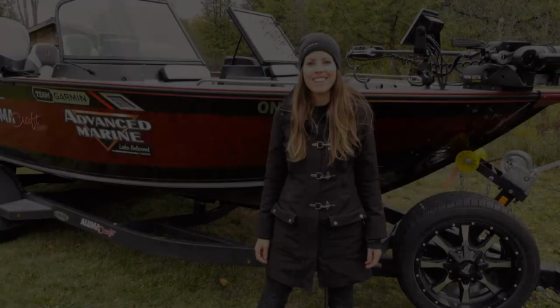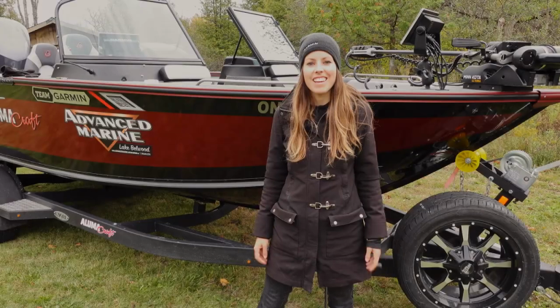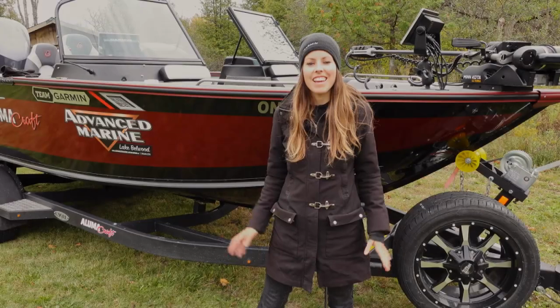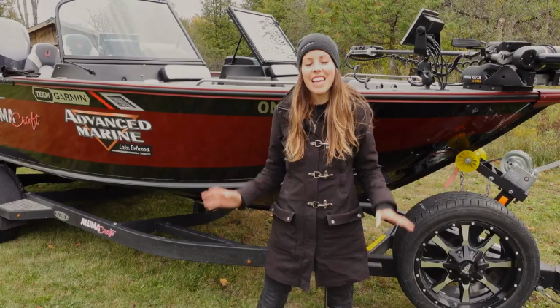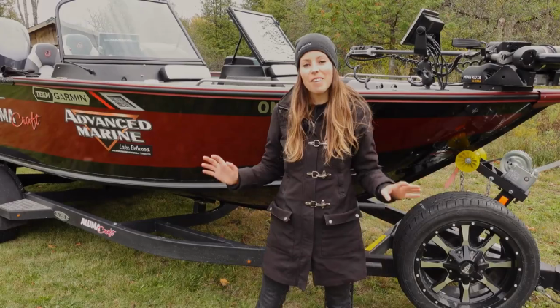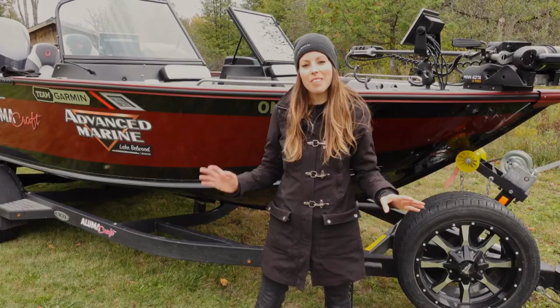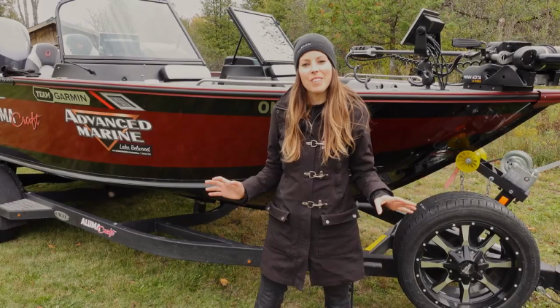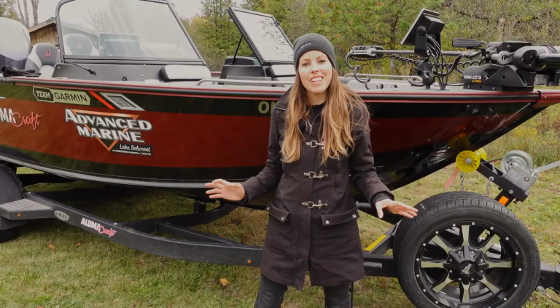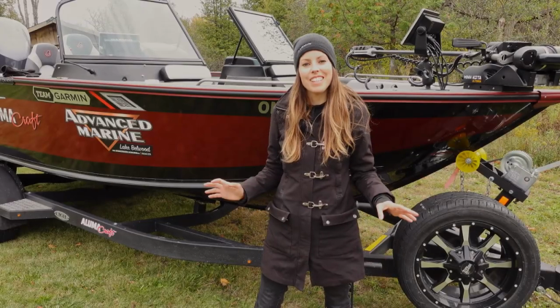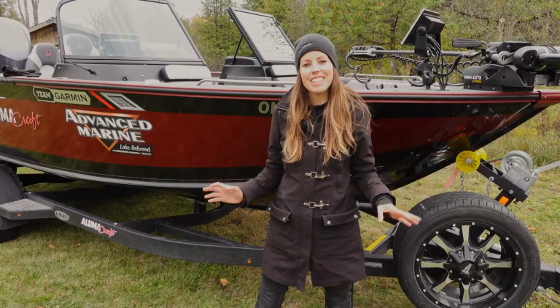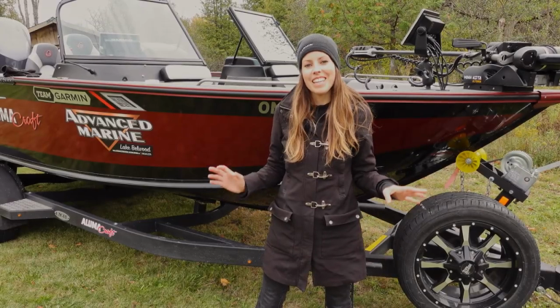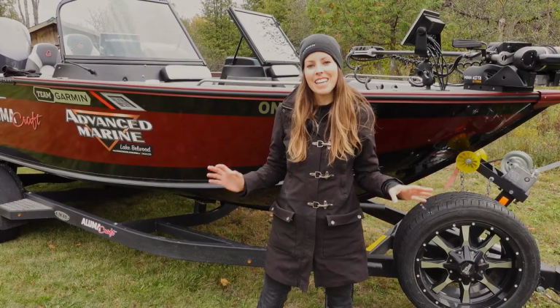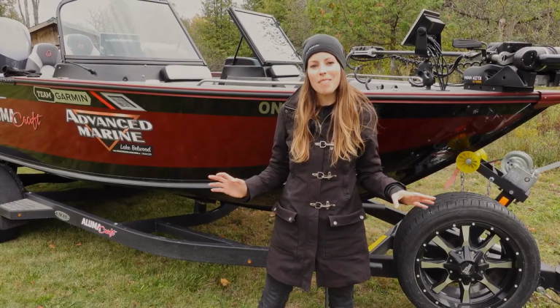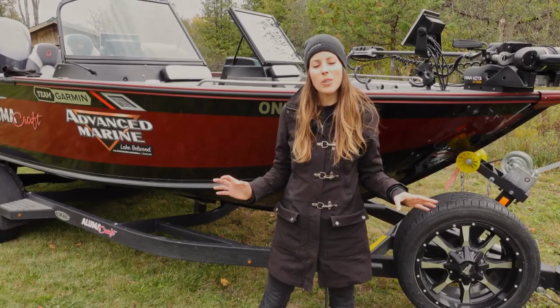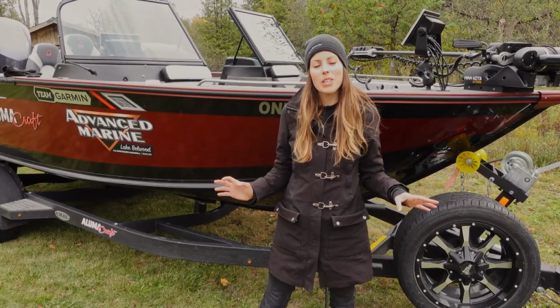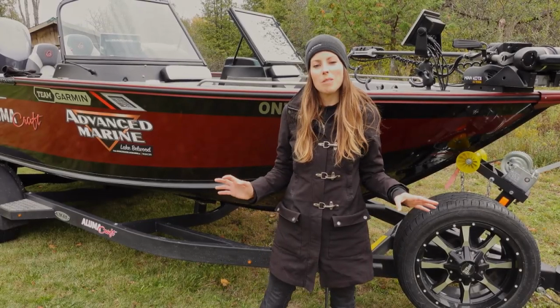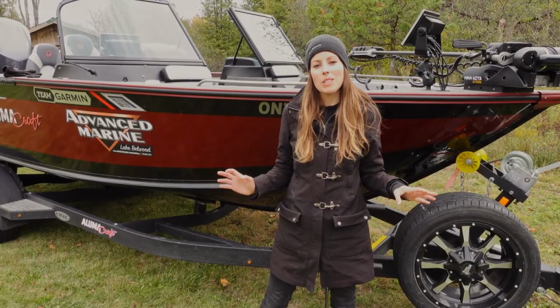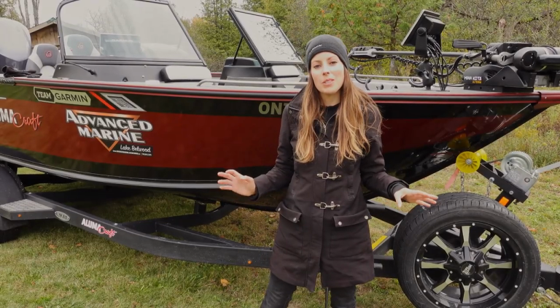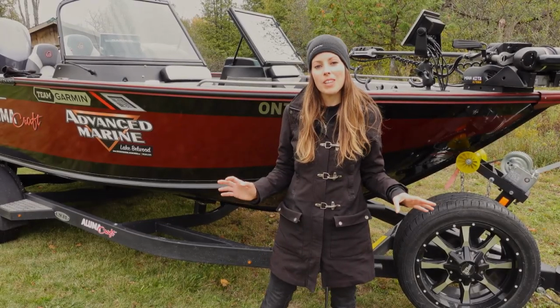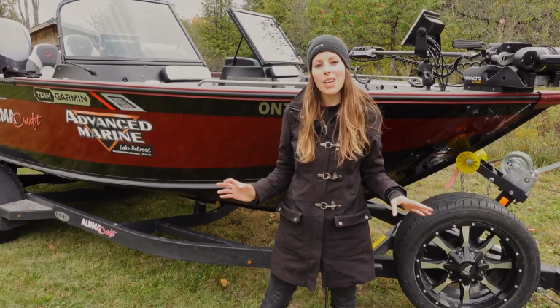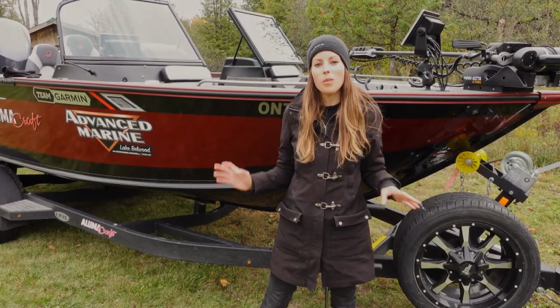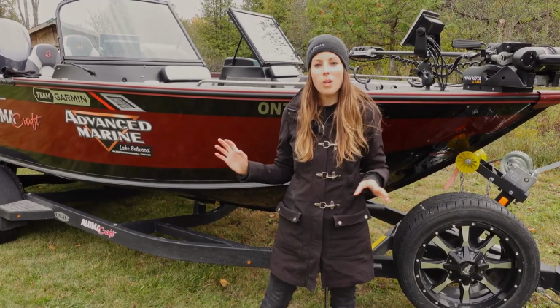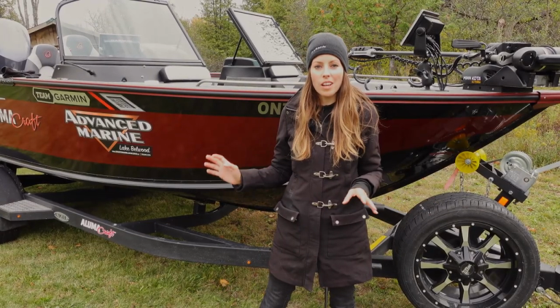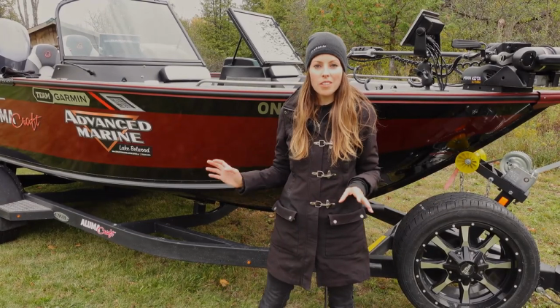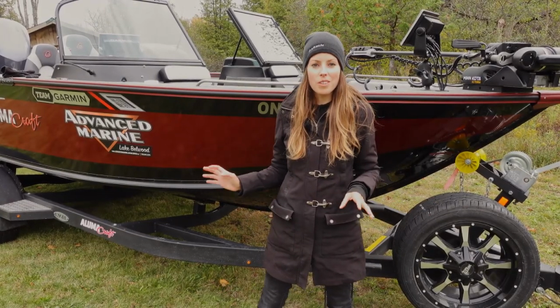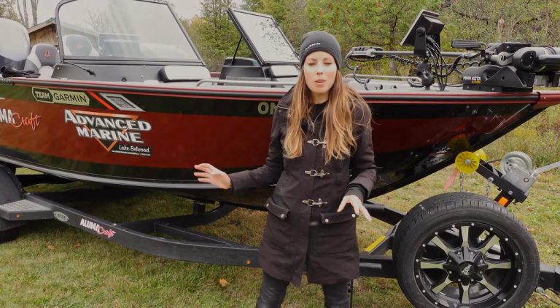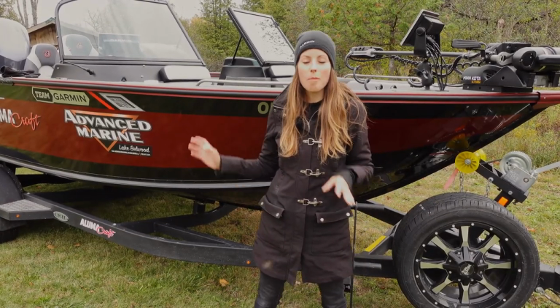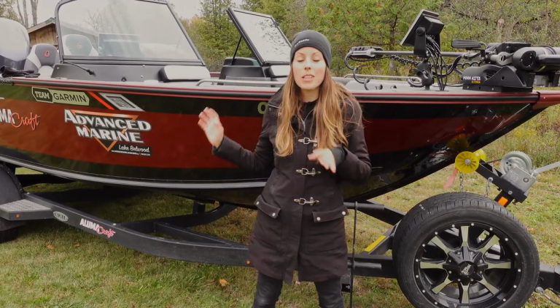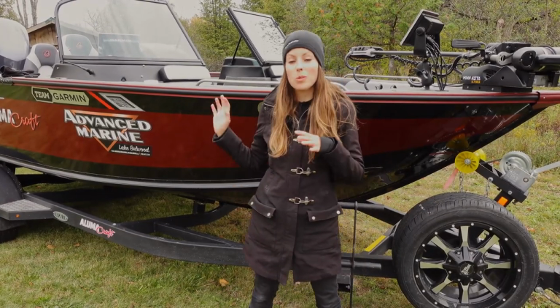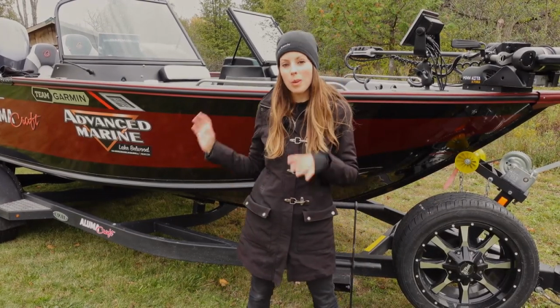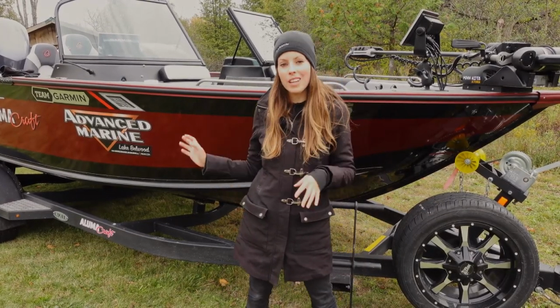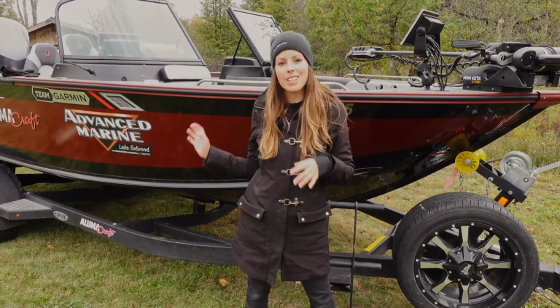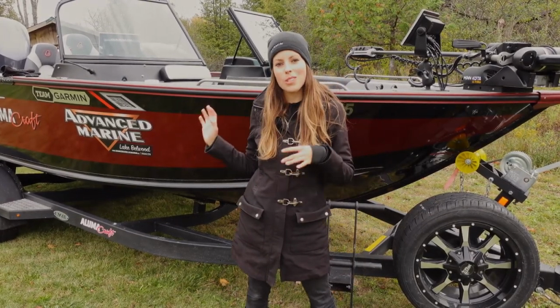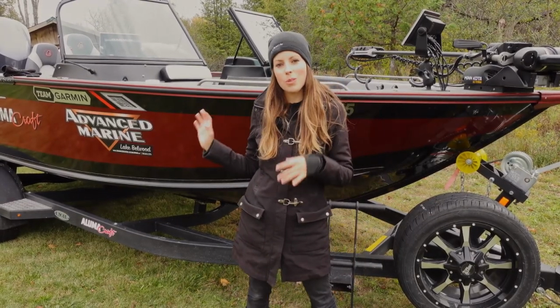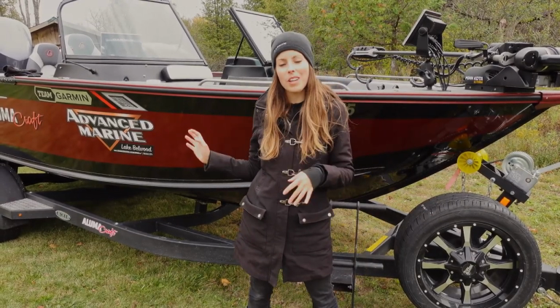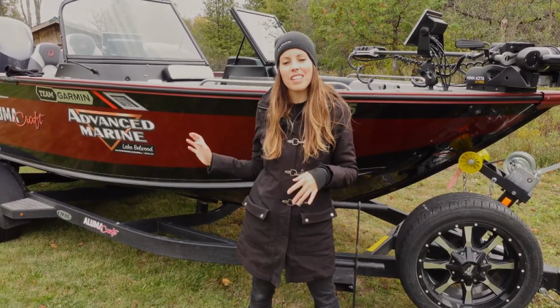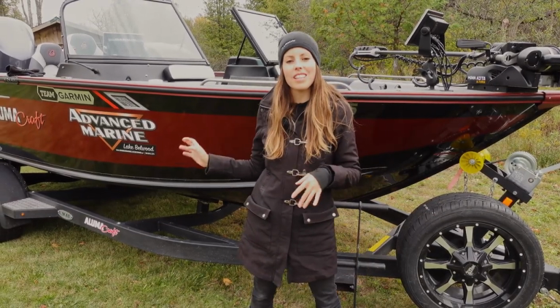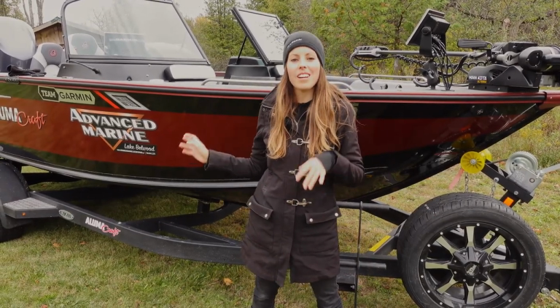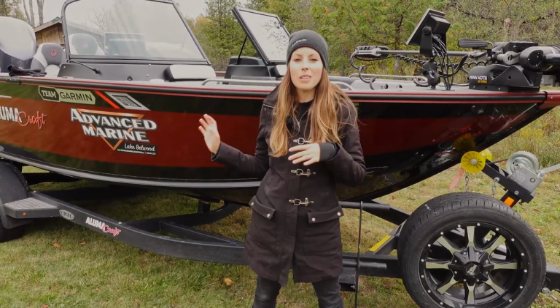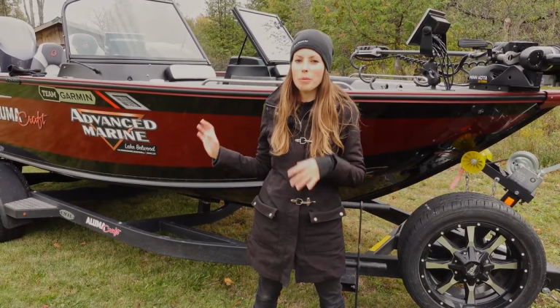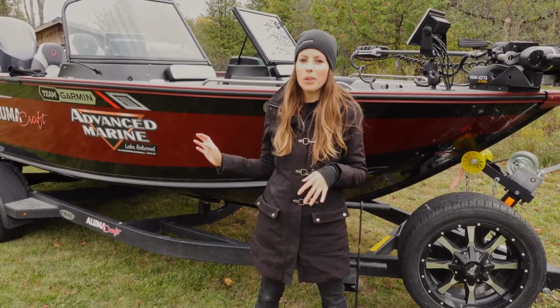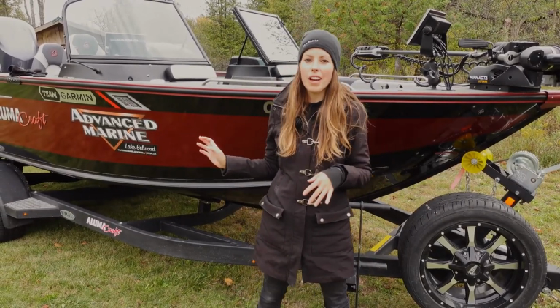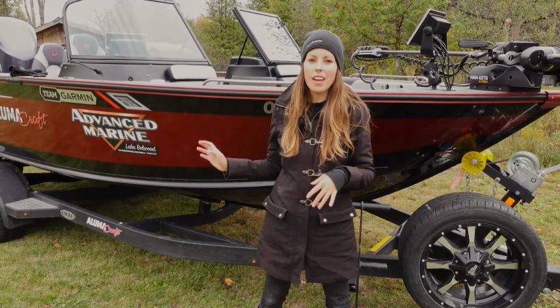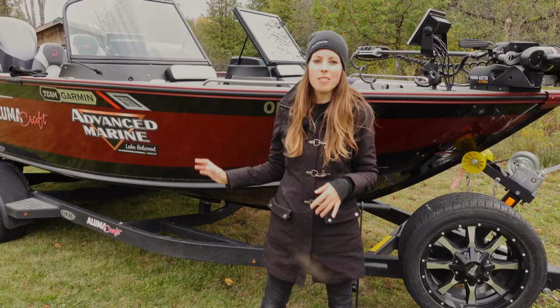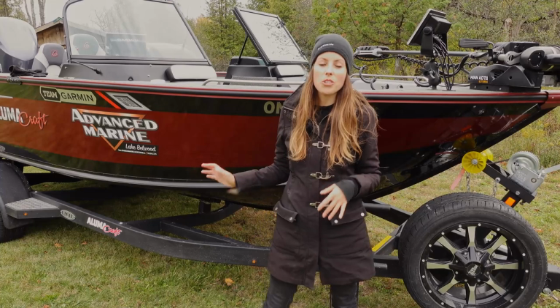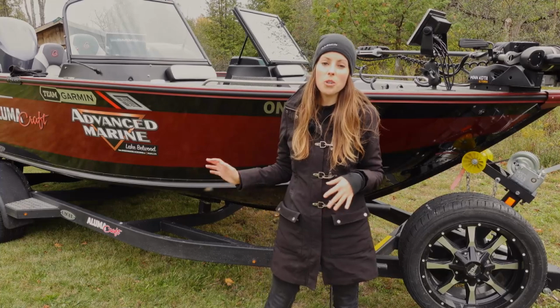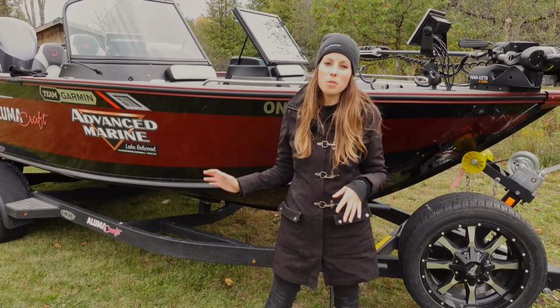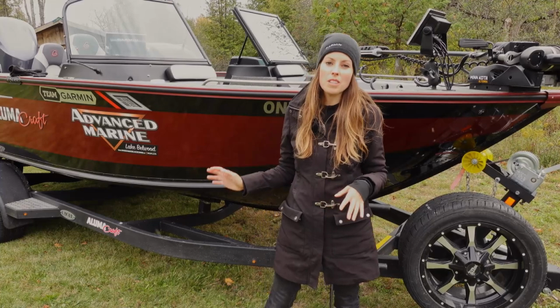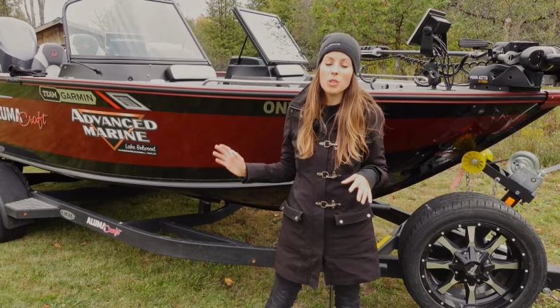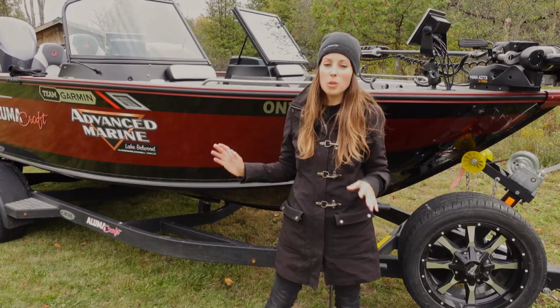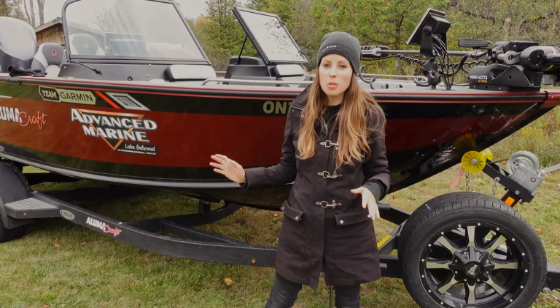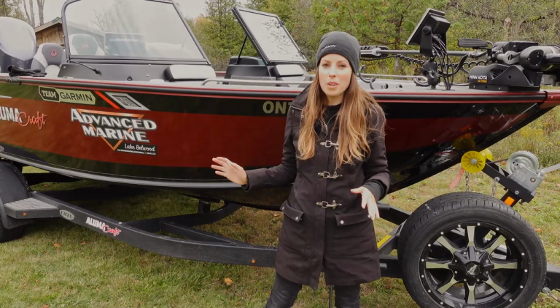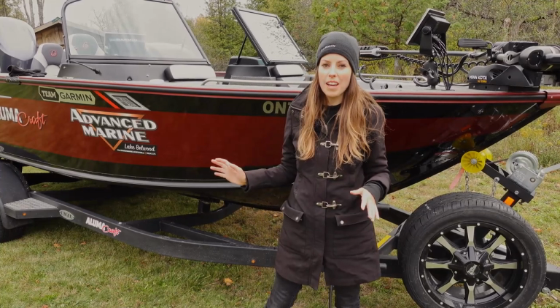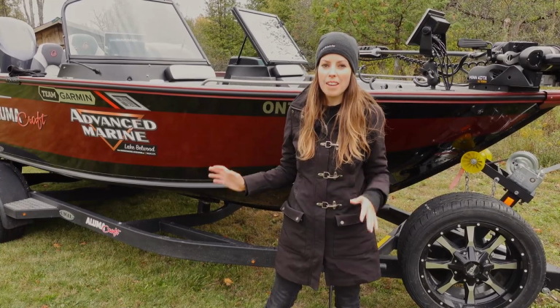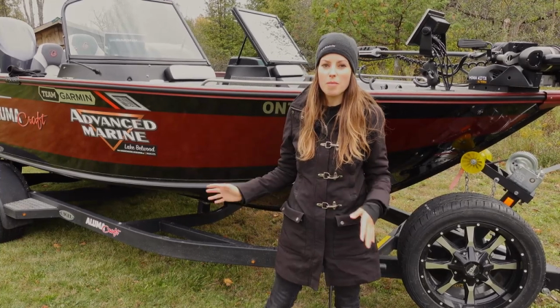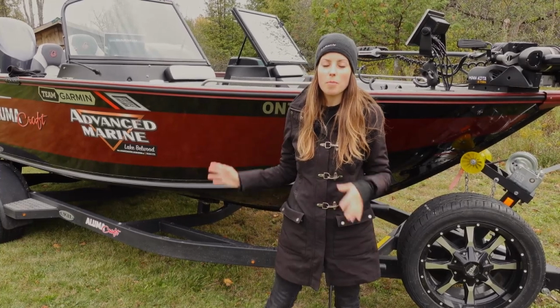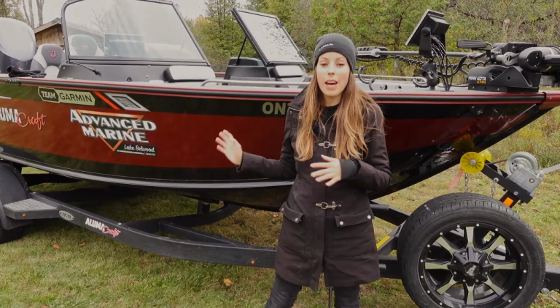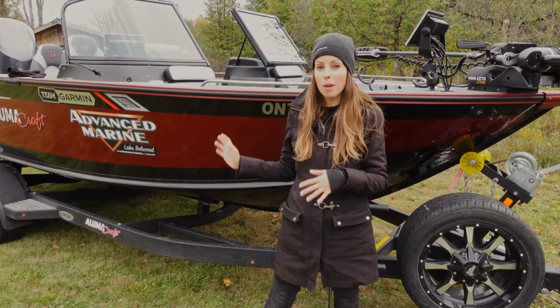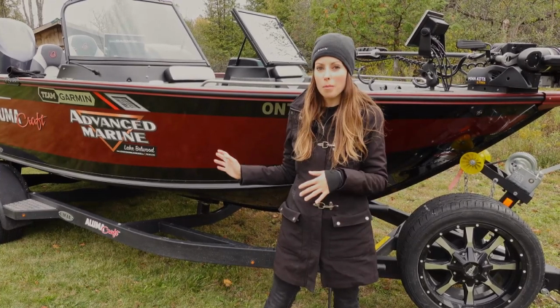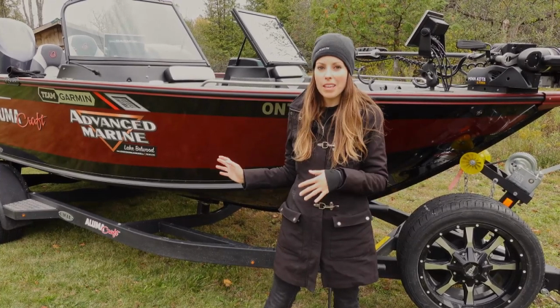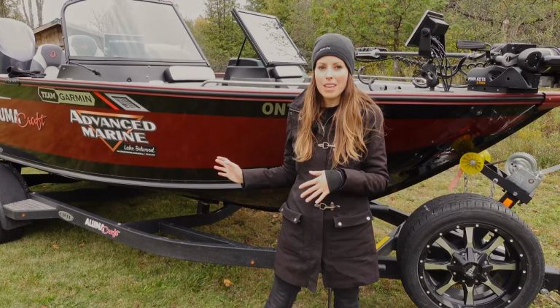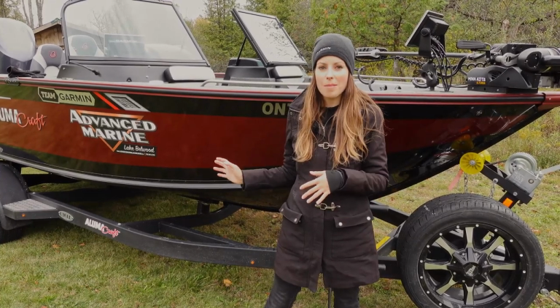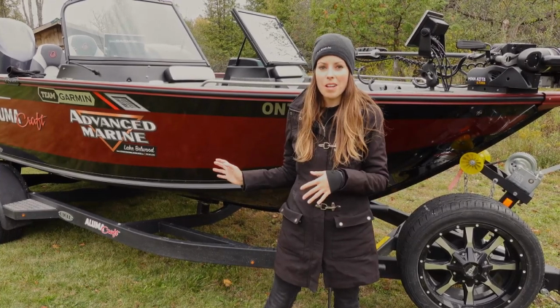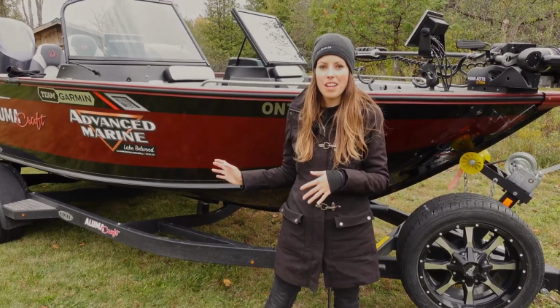Hey everyone! Today I'm going to be doing a walkthrough on my 2020 Alumacraft Trophy 205 powered by Yamaha.